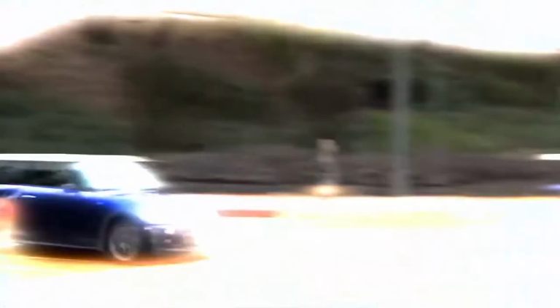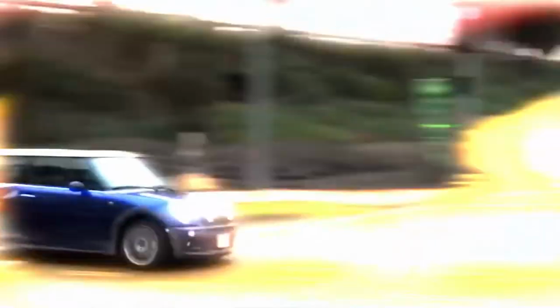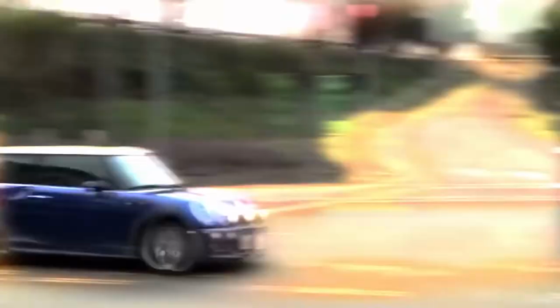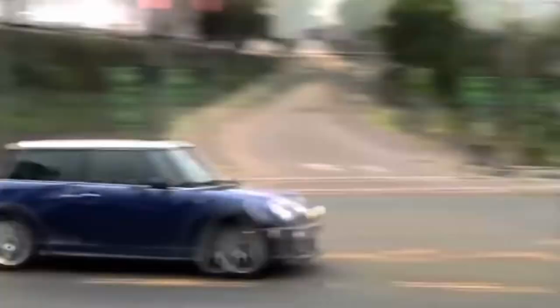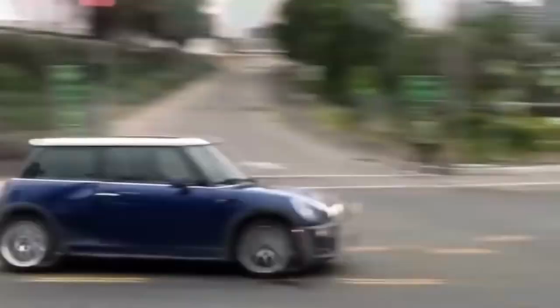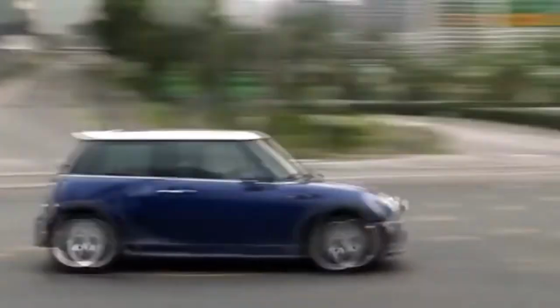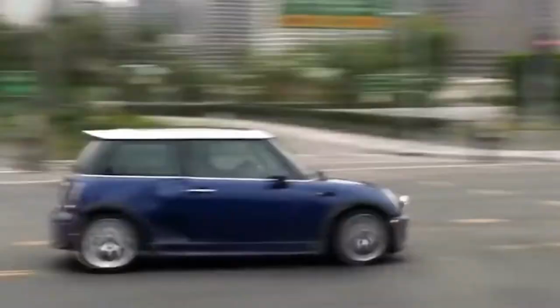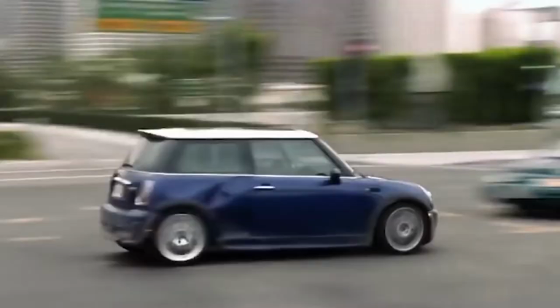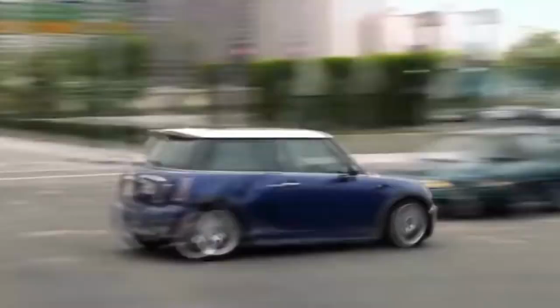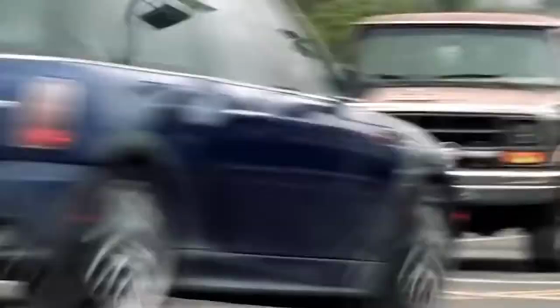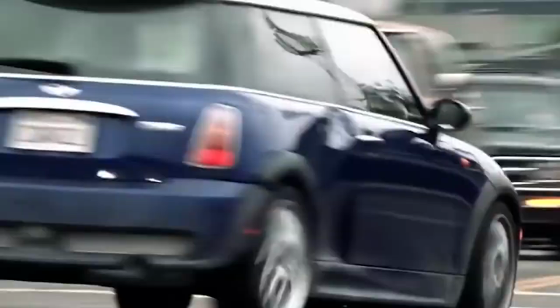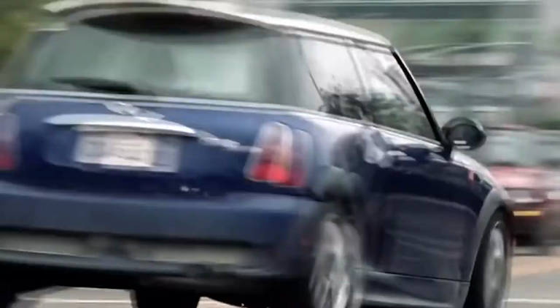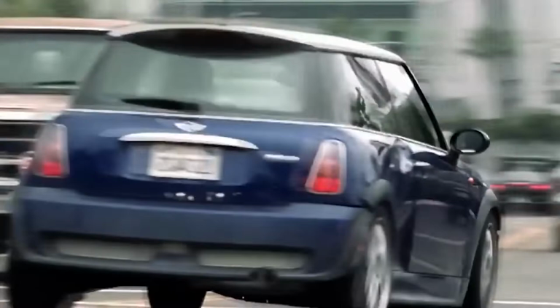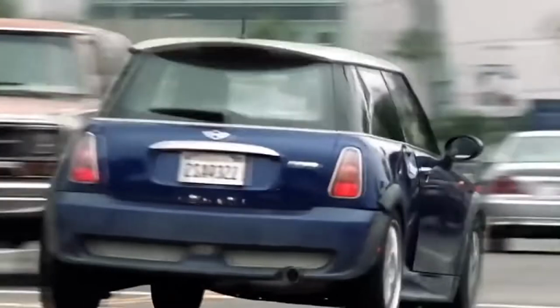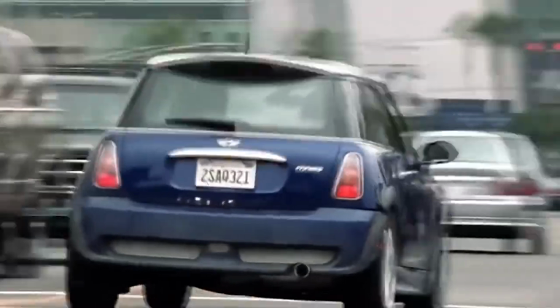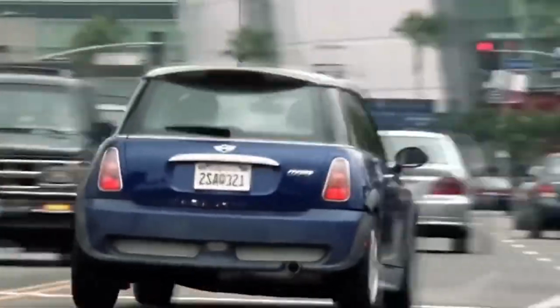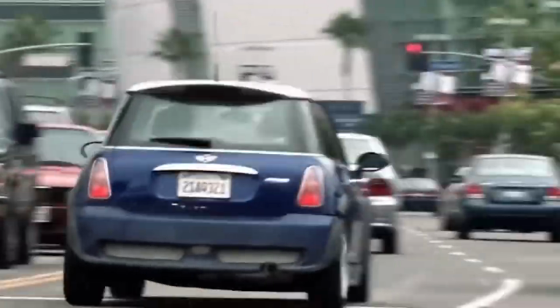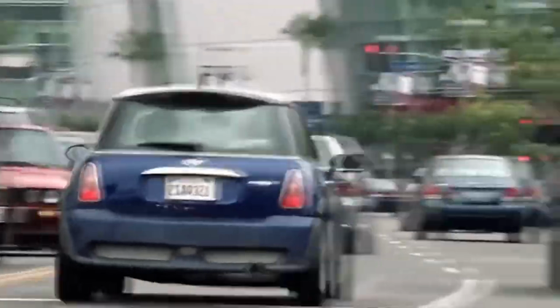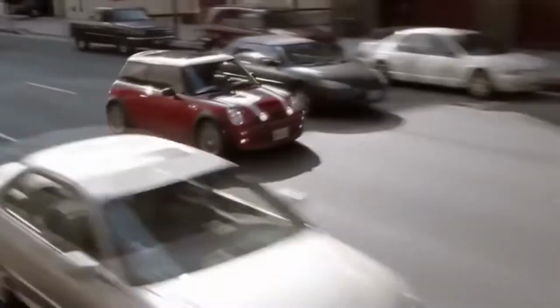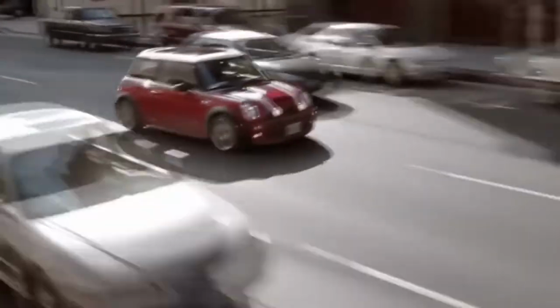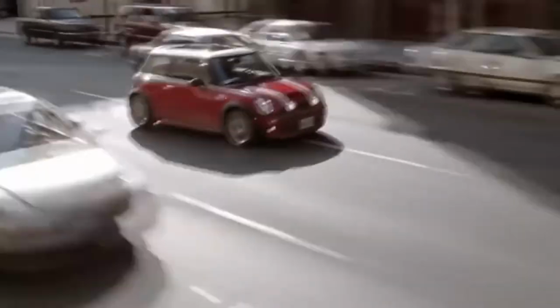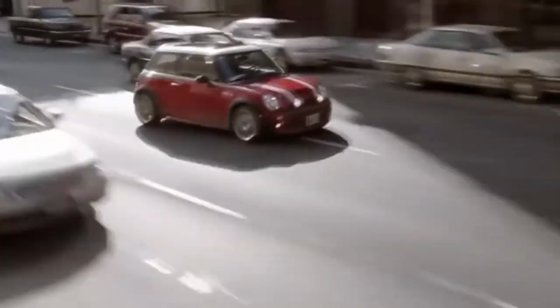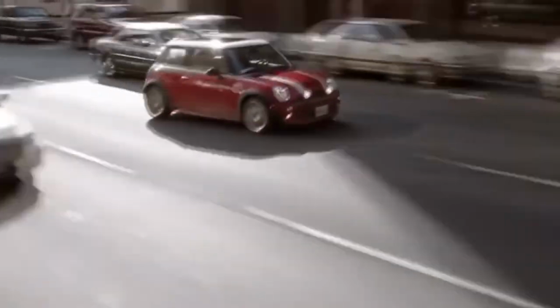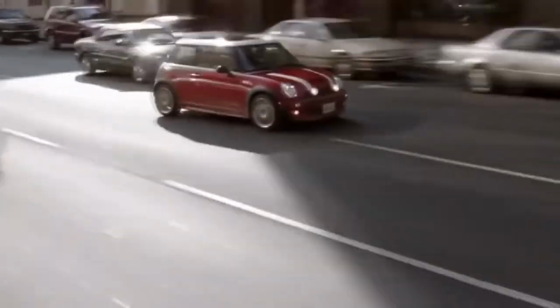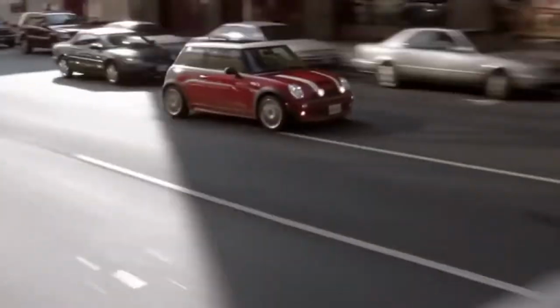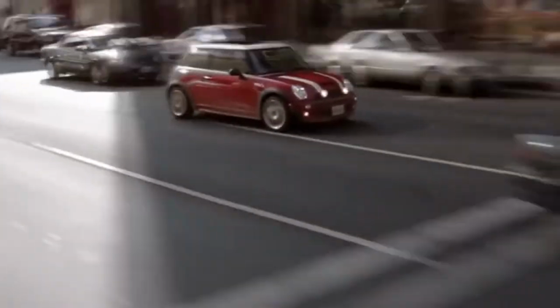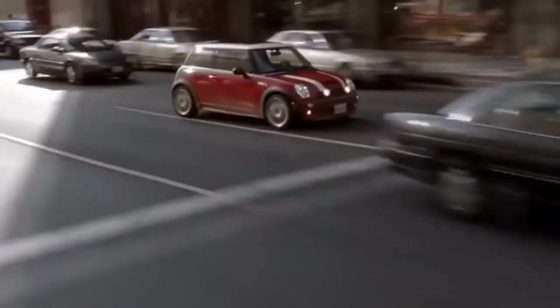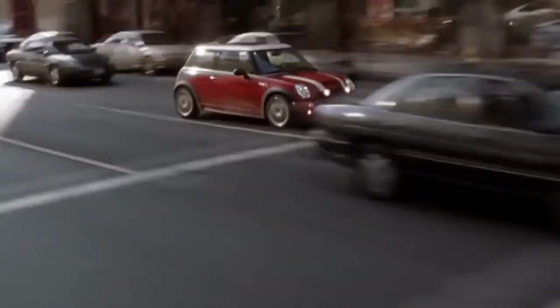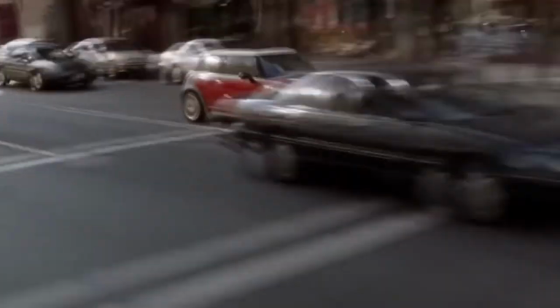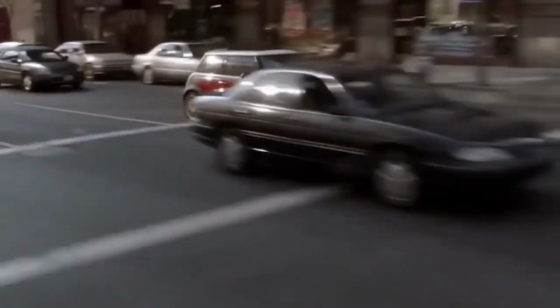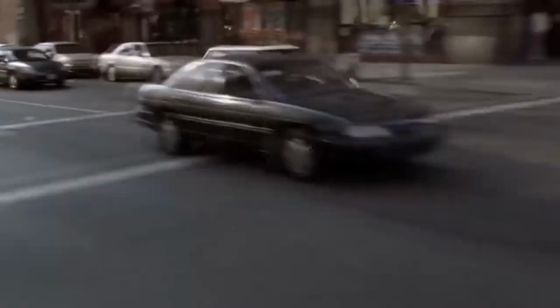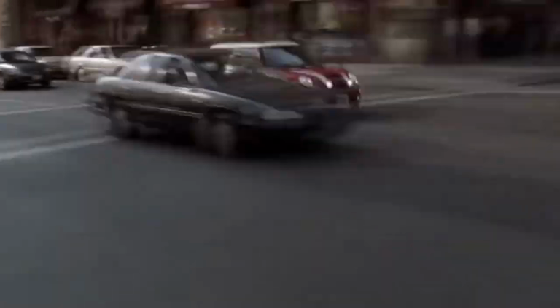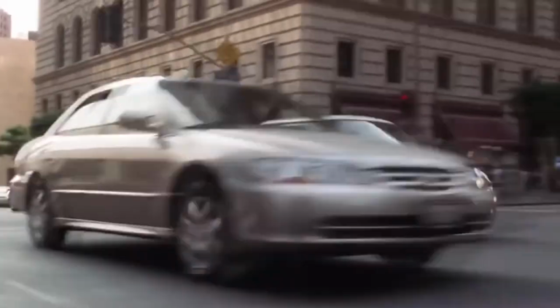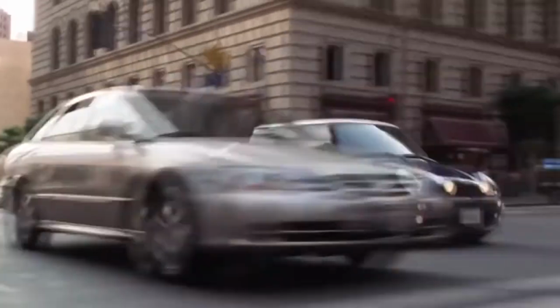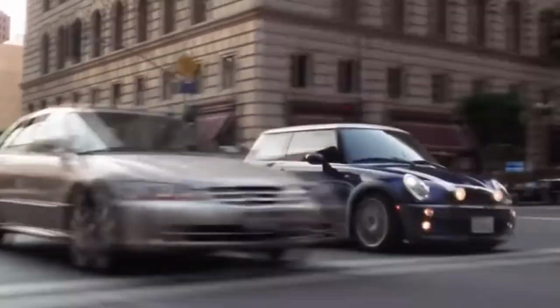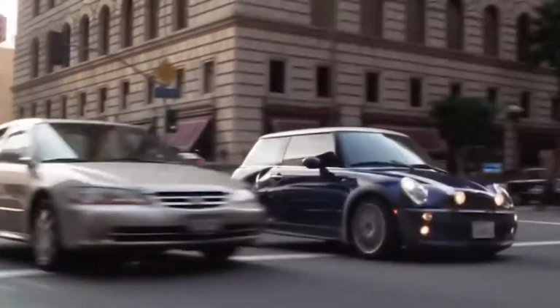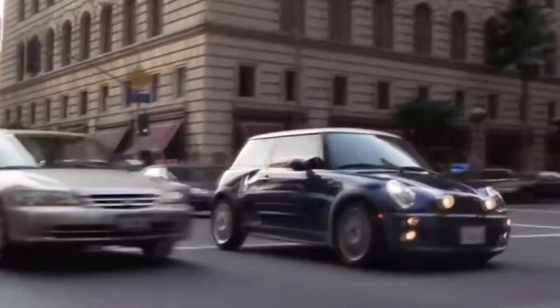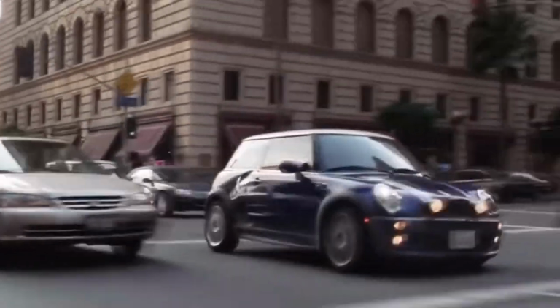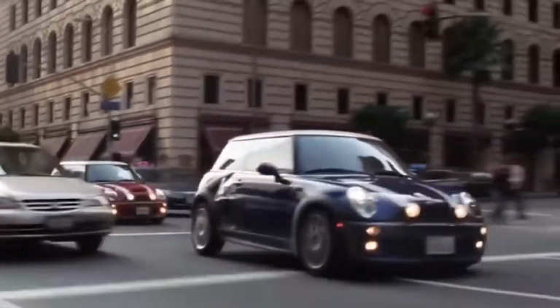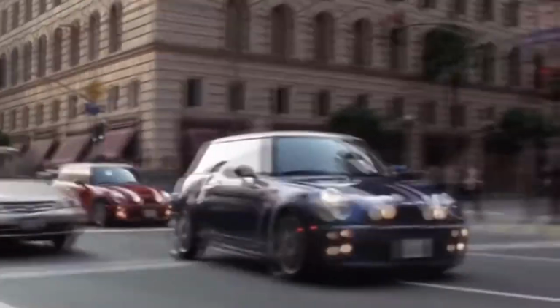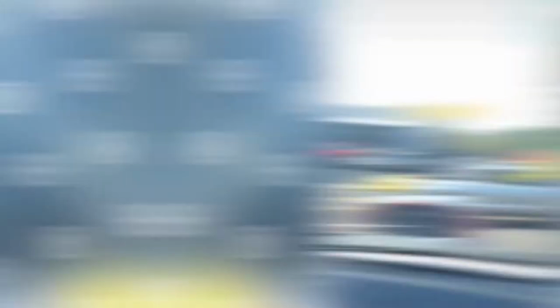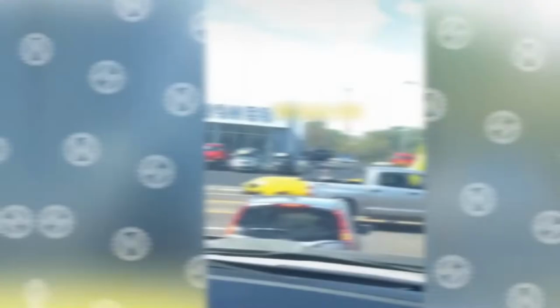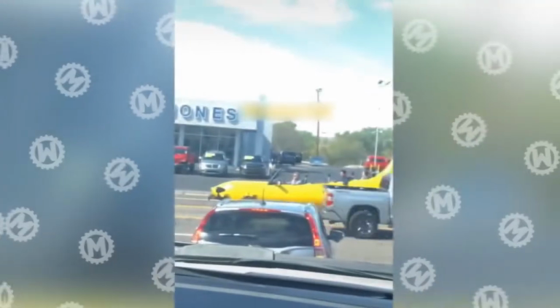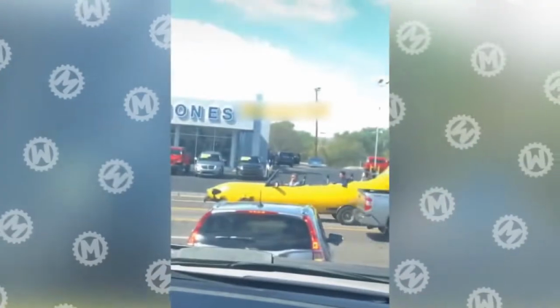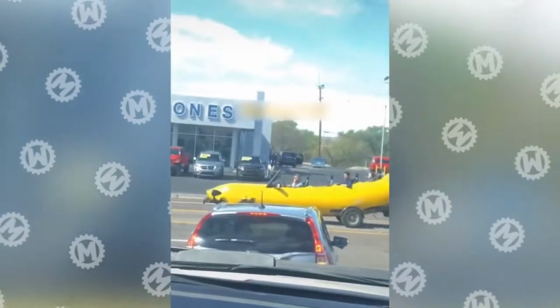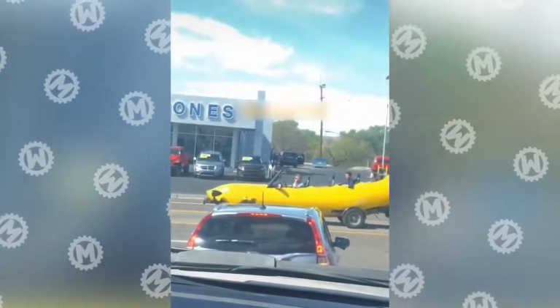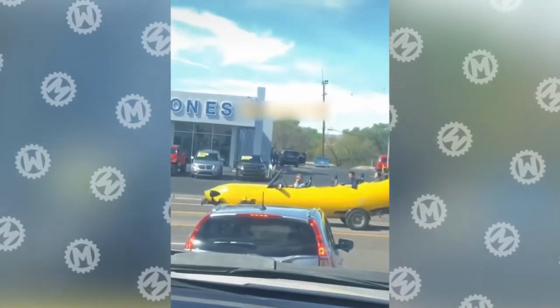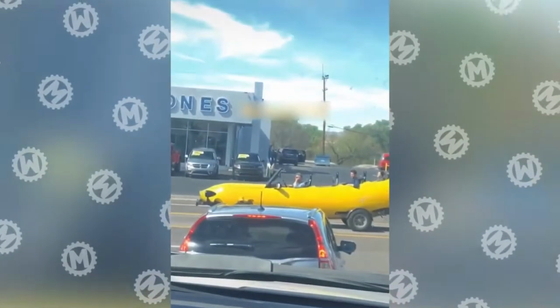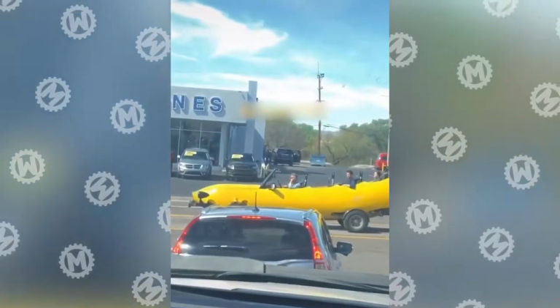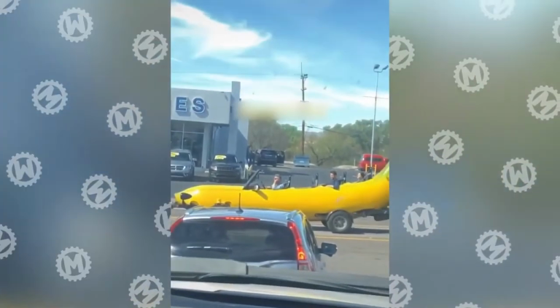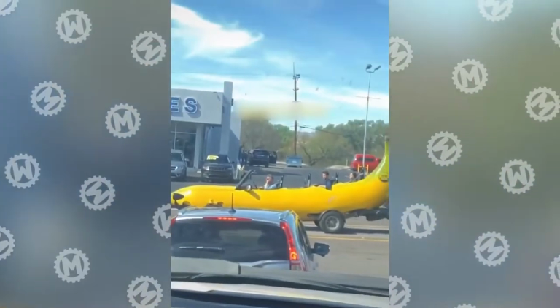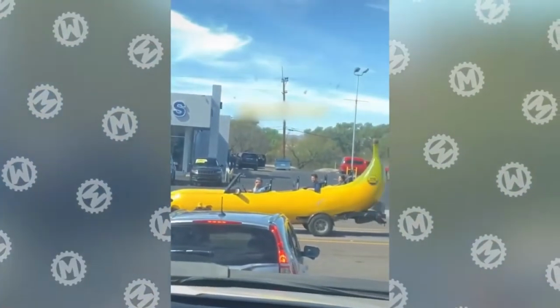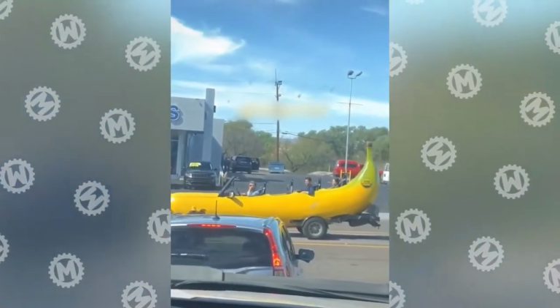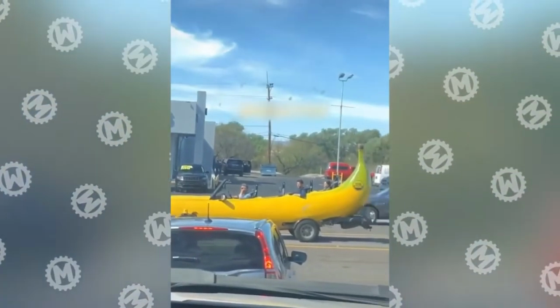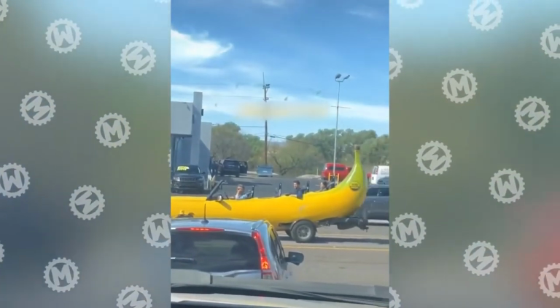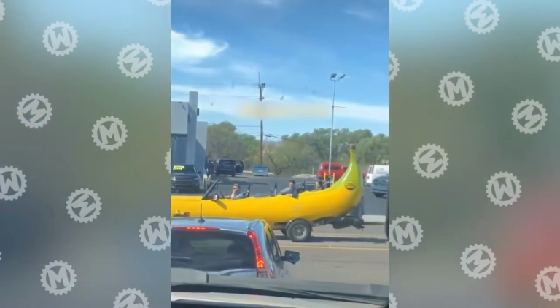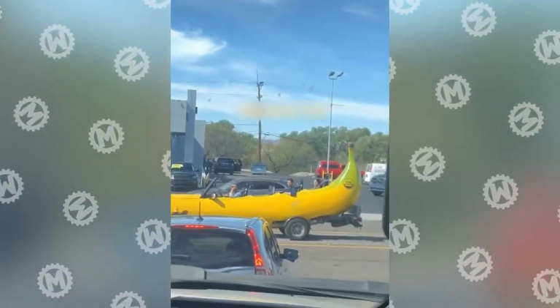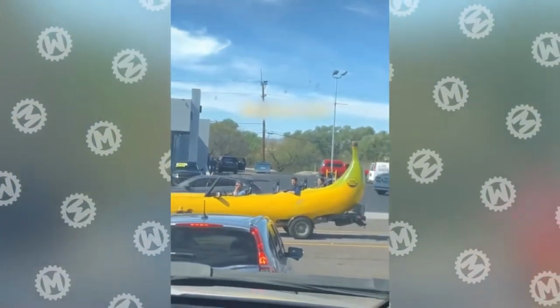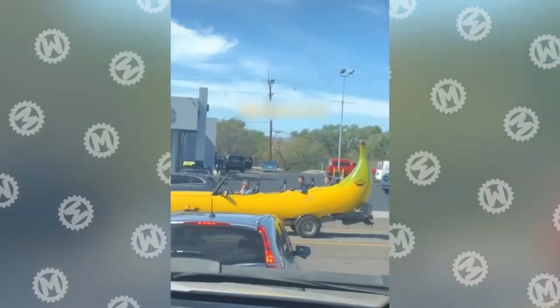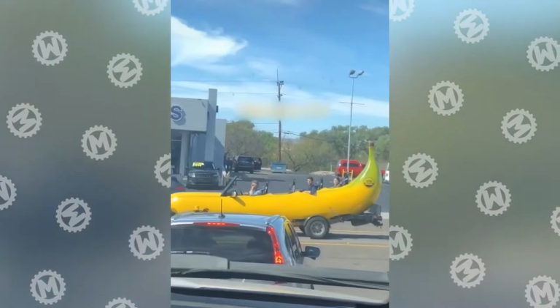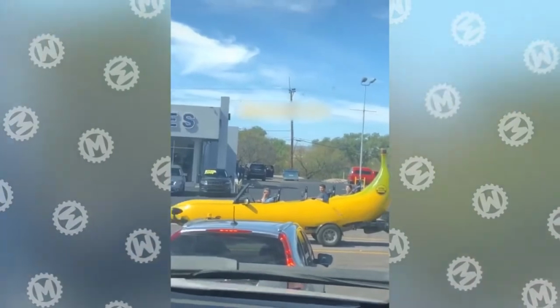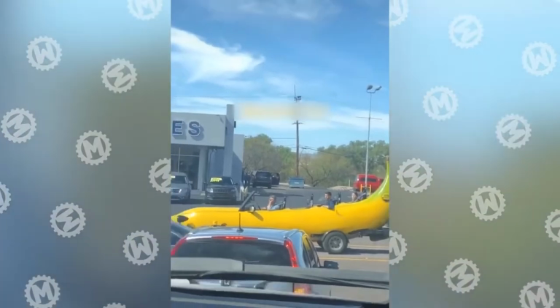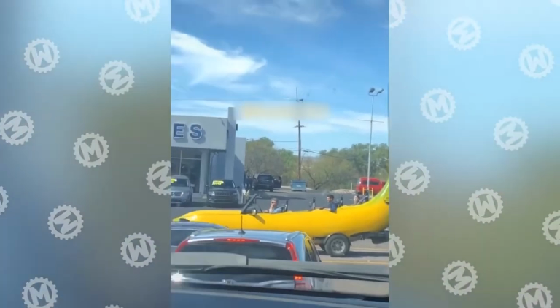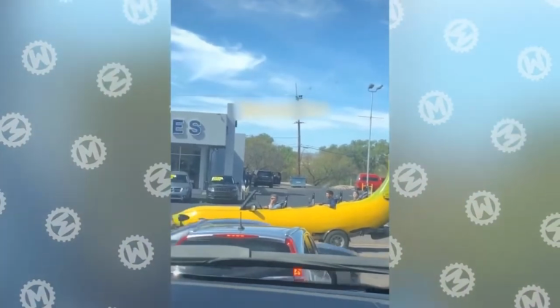For some reason, the Mini Cooper isn't considered a car for real men, but a huge banana is just fine.